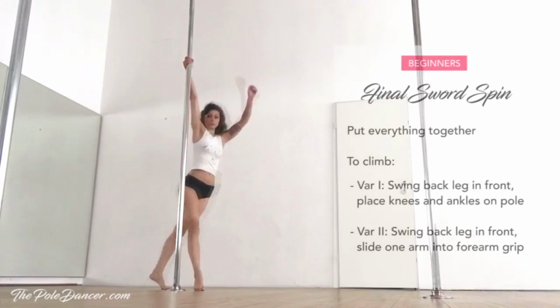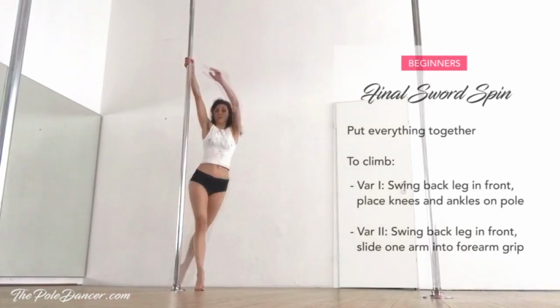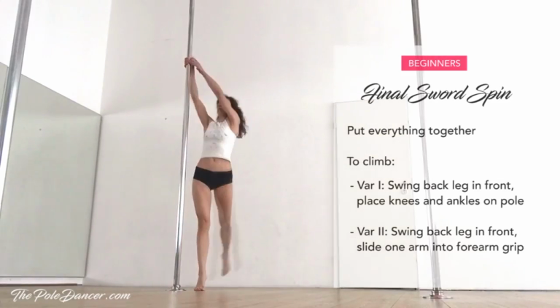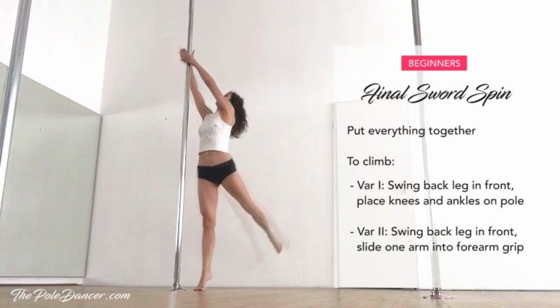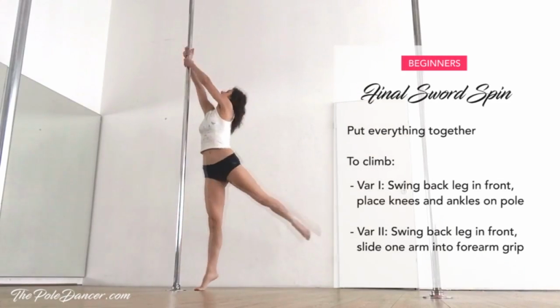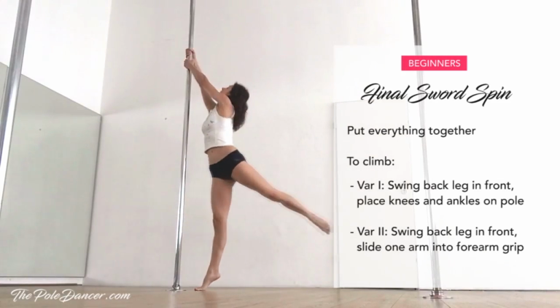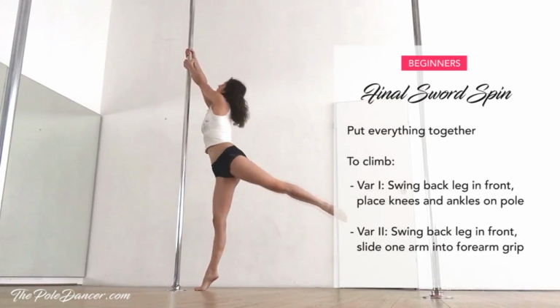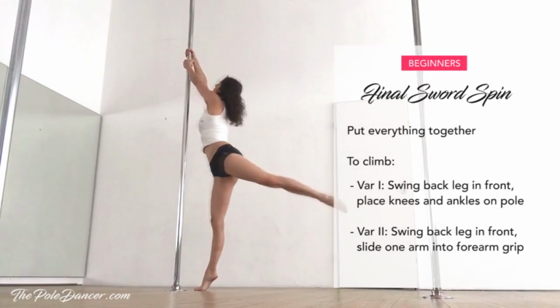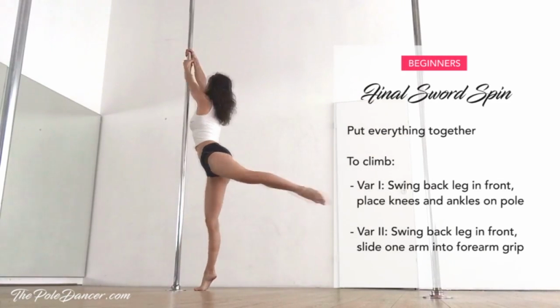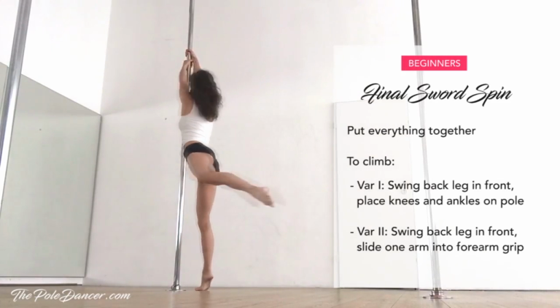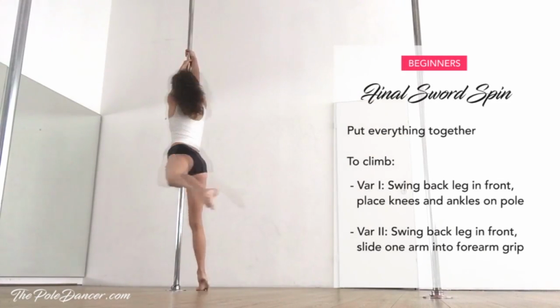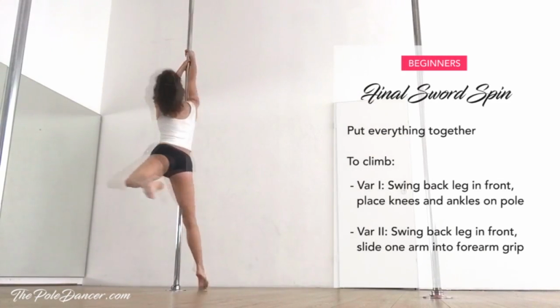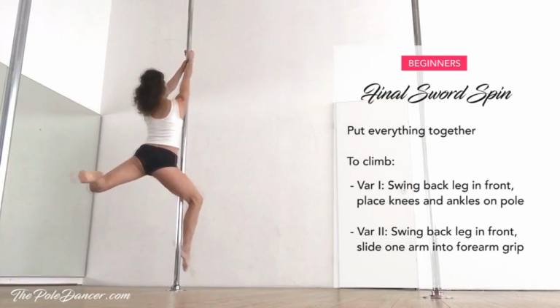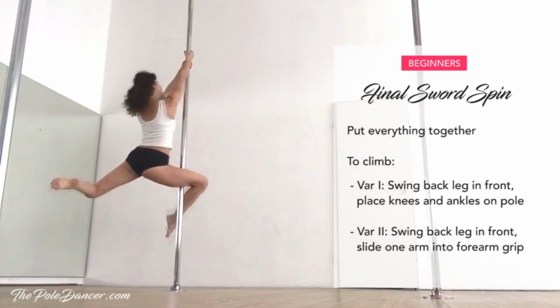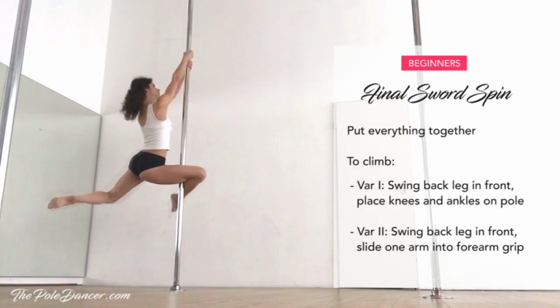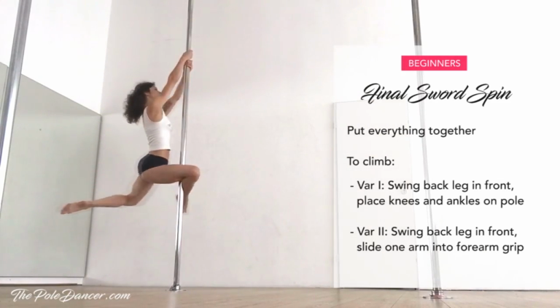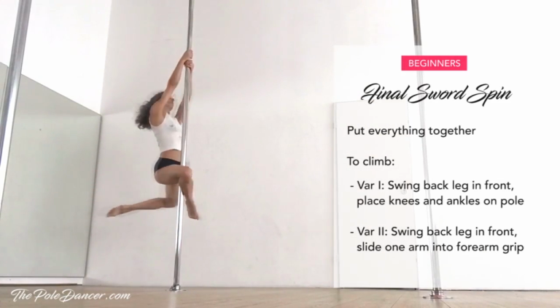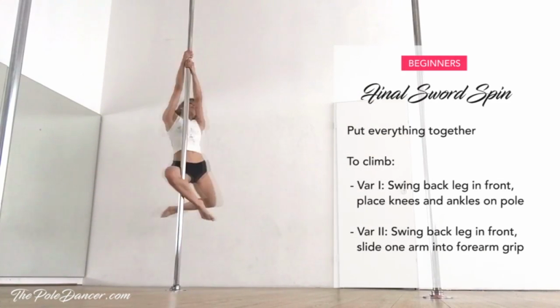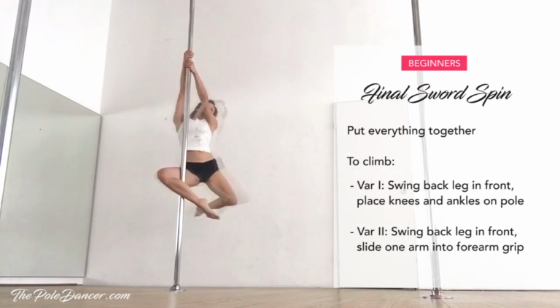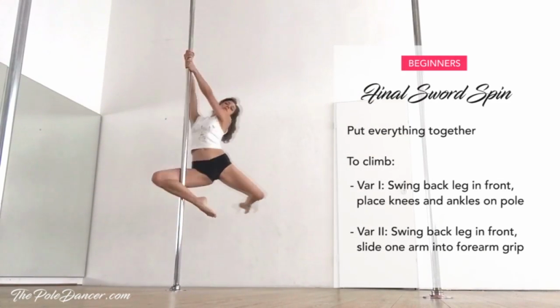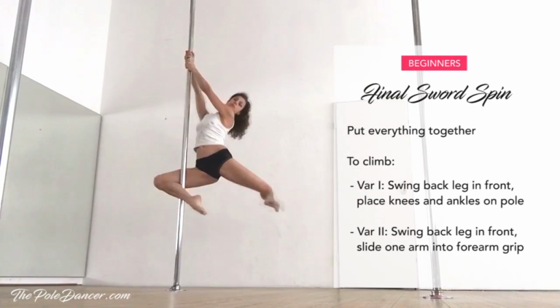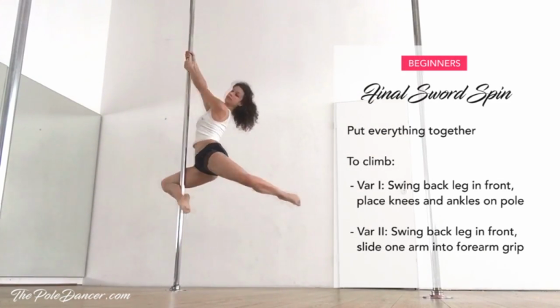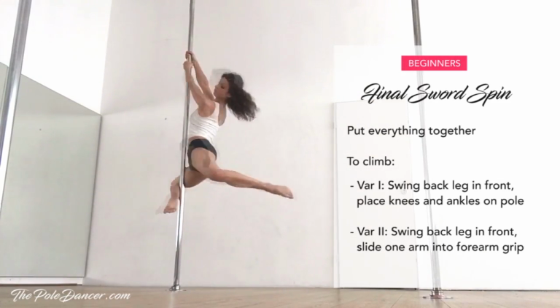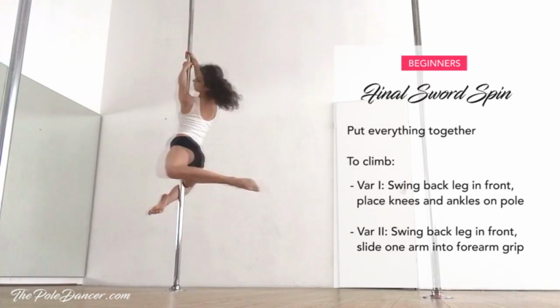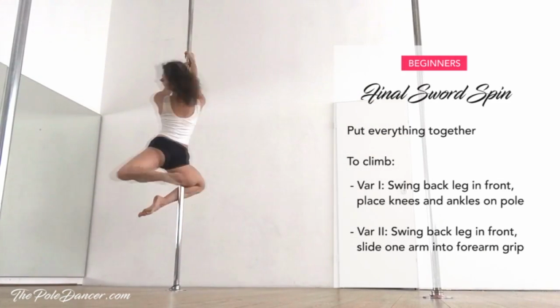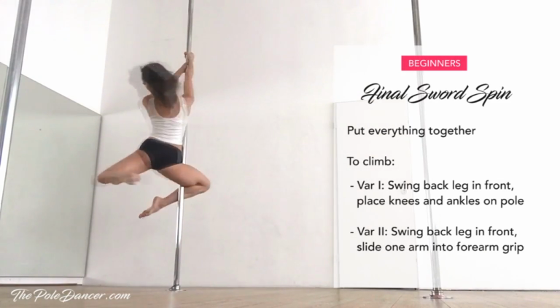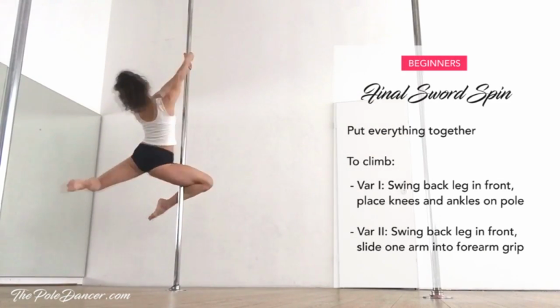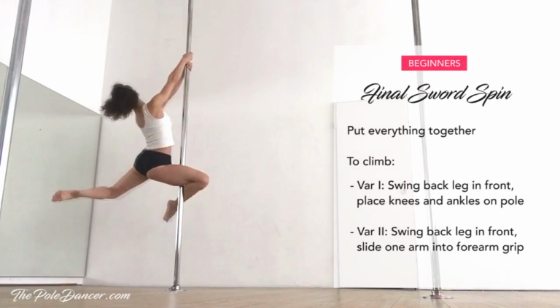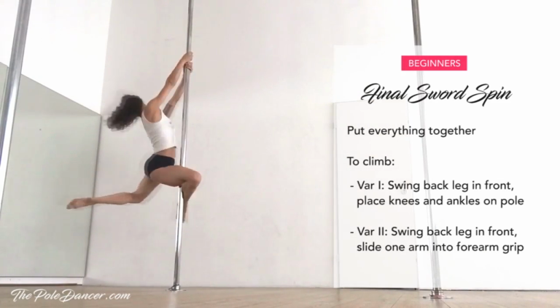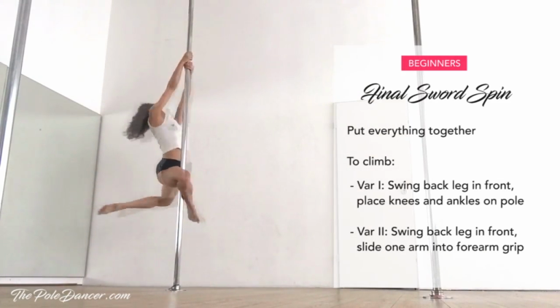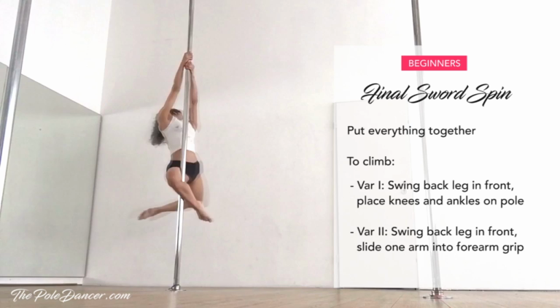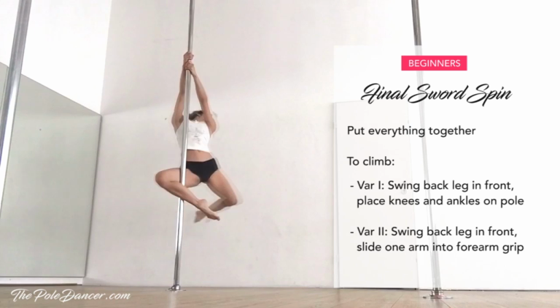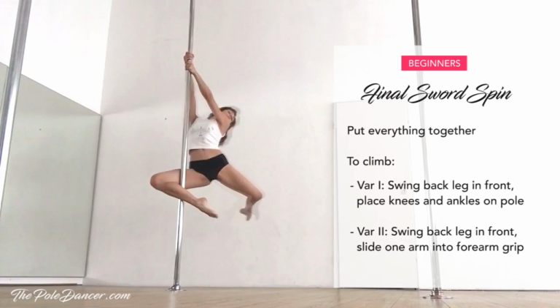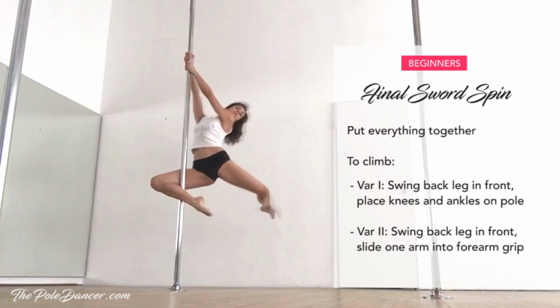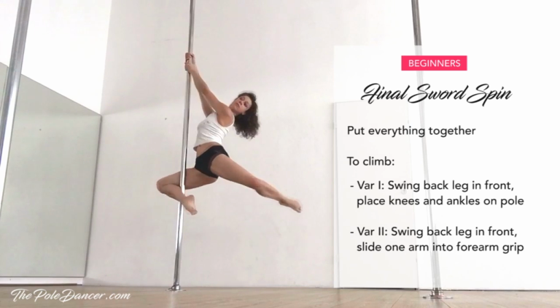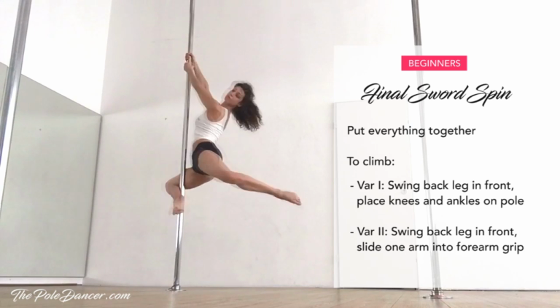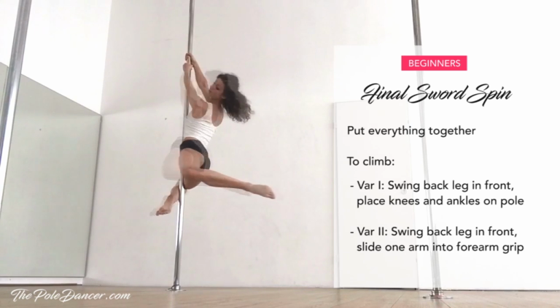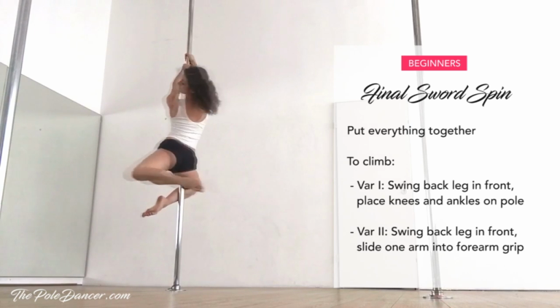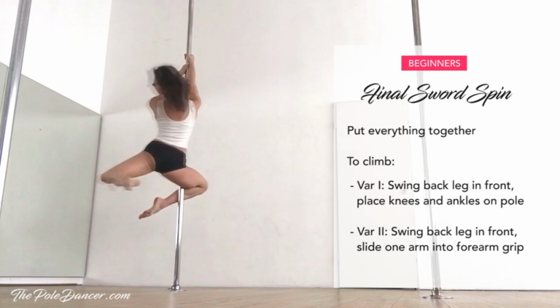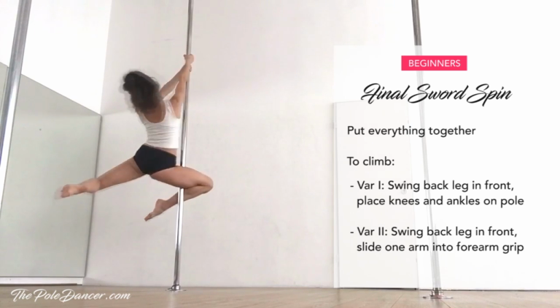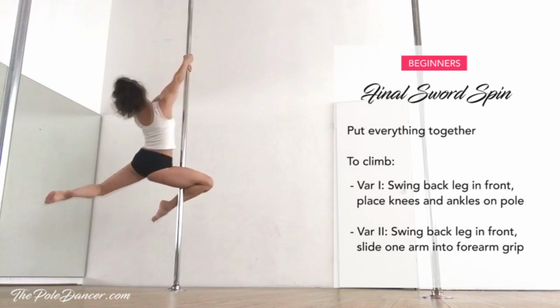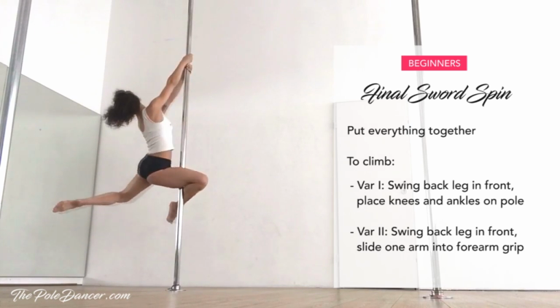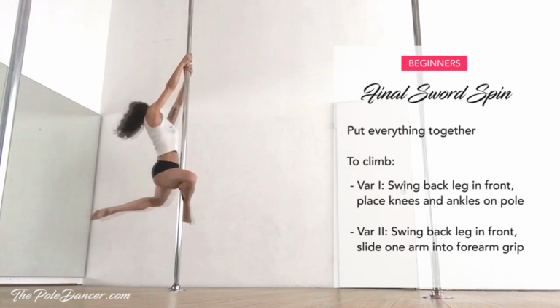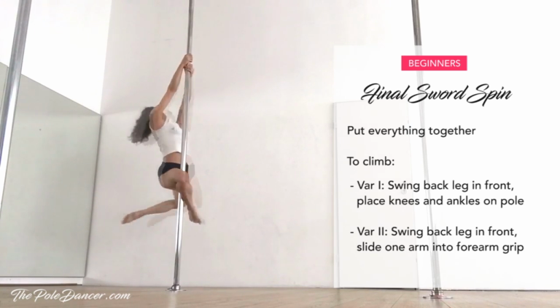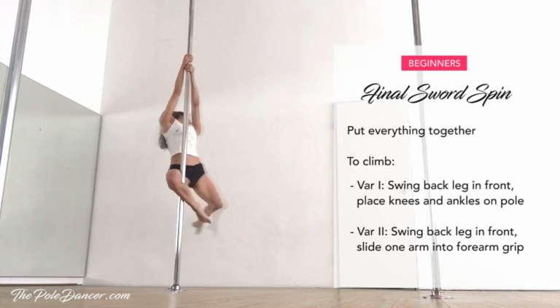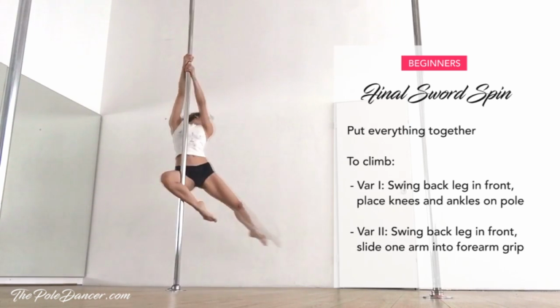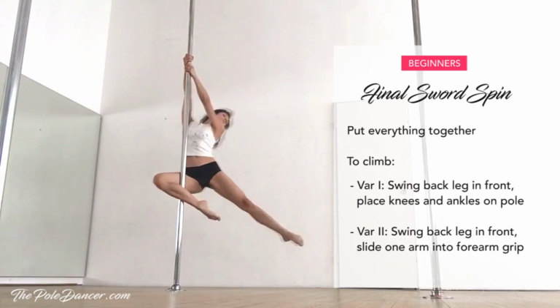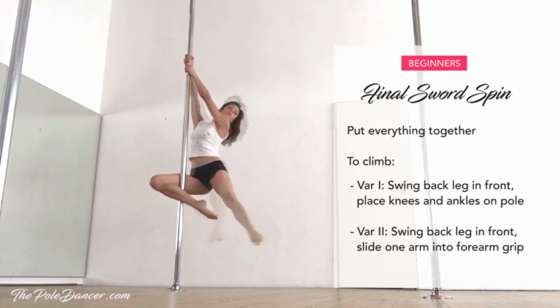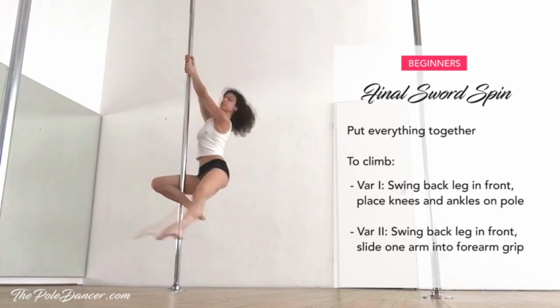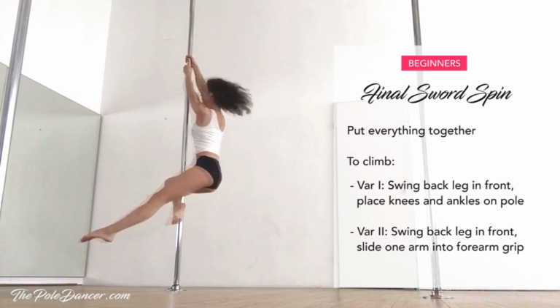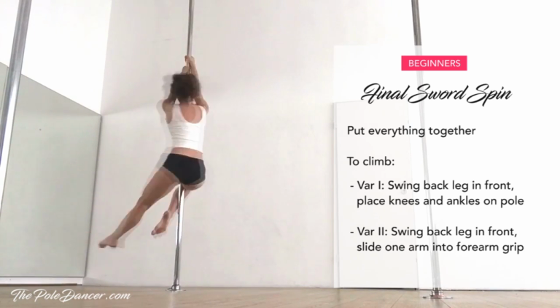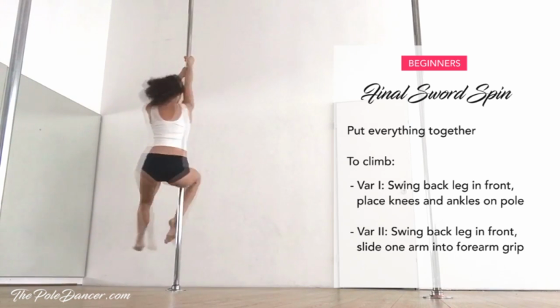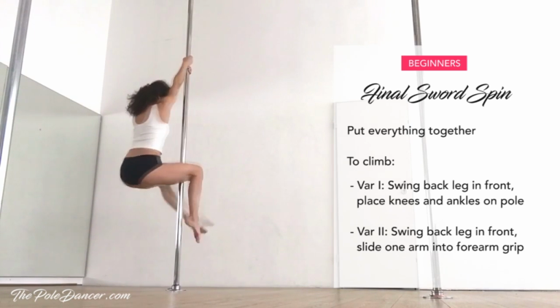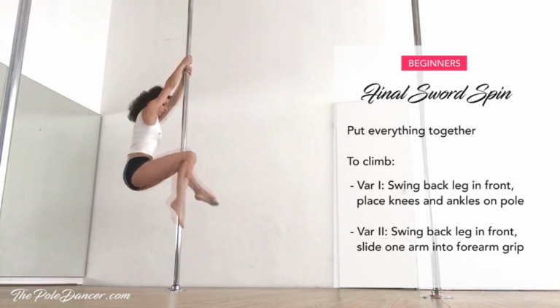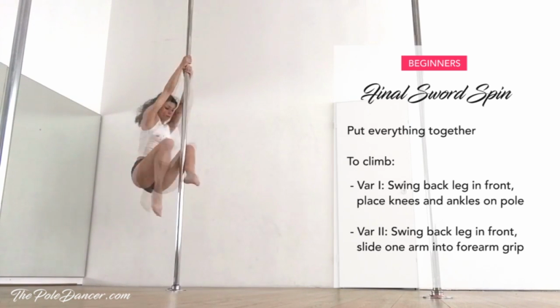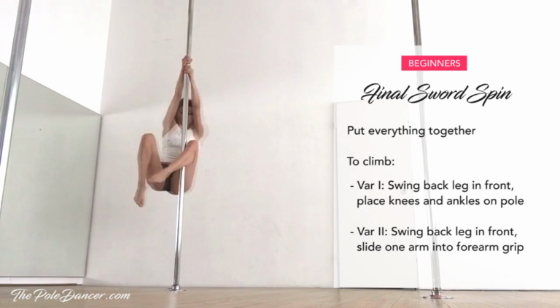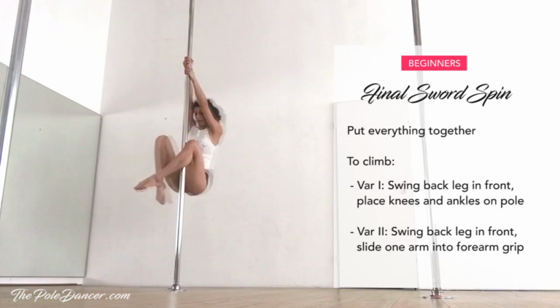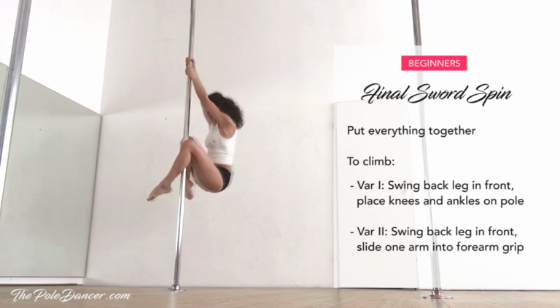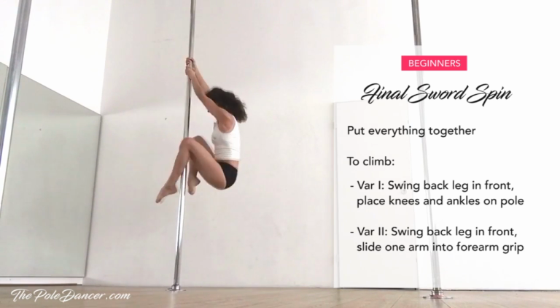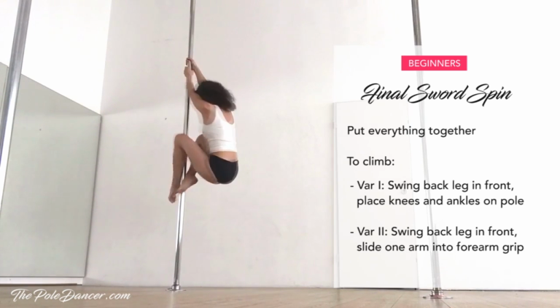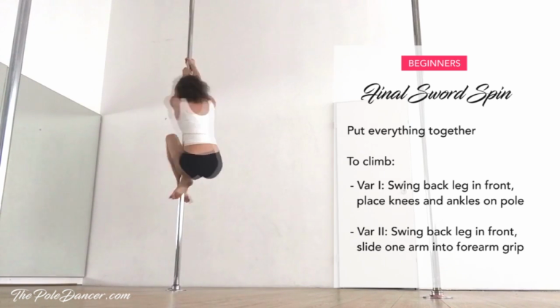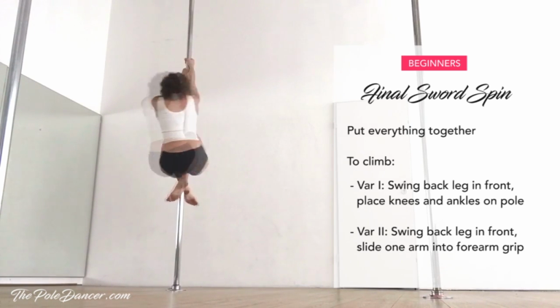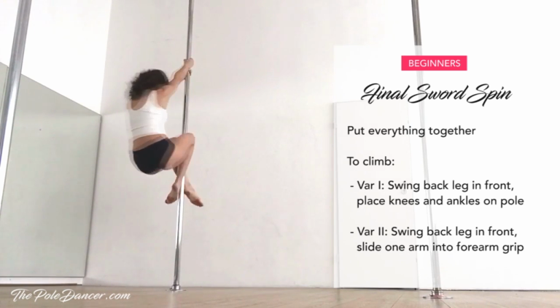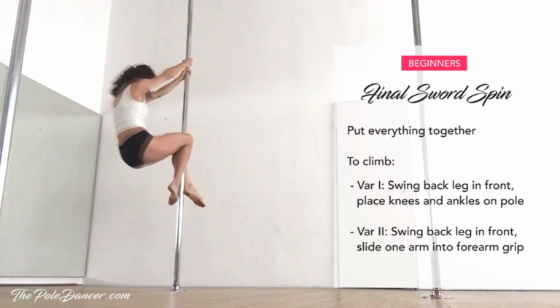Now put everything together, starting with the inside foot close to the pole. To climb, simply swing the back leg in front and place the ankles on the pole.